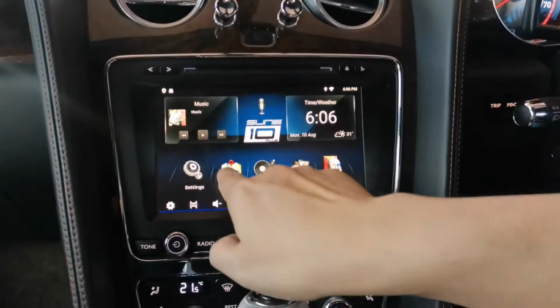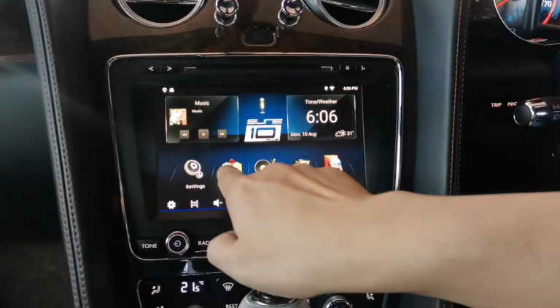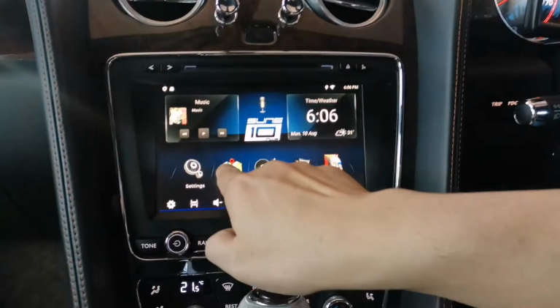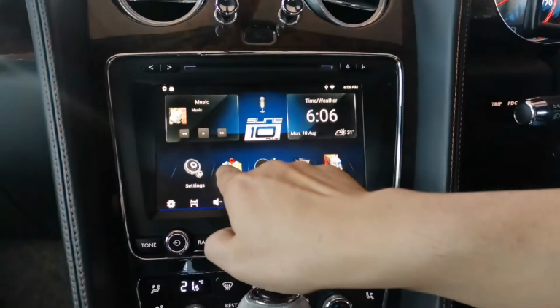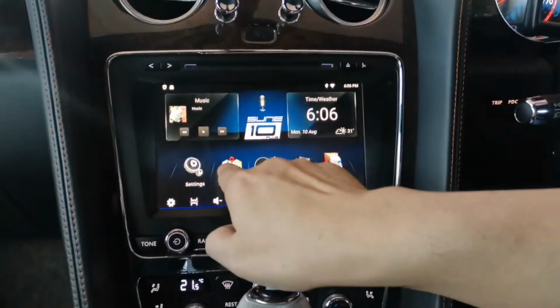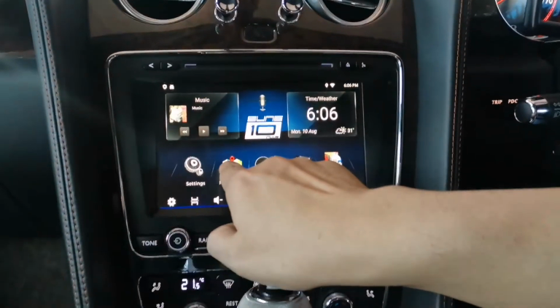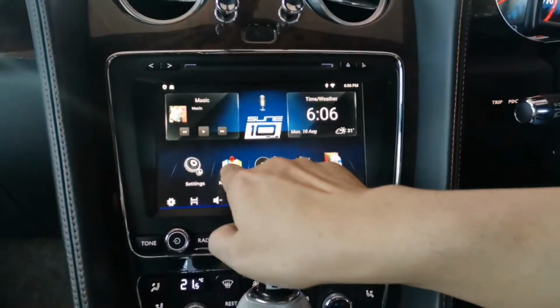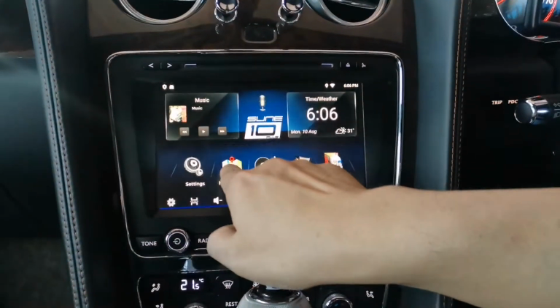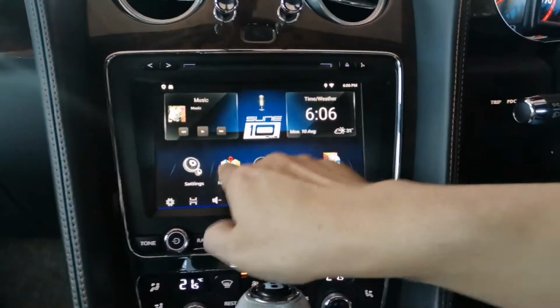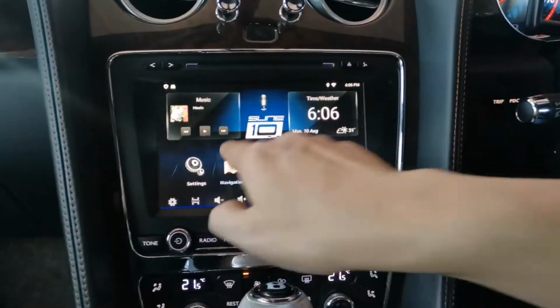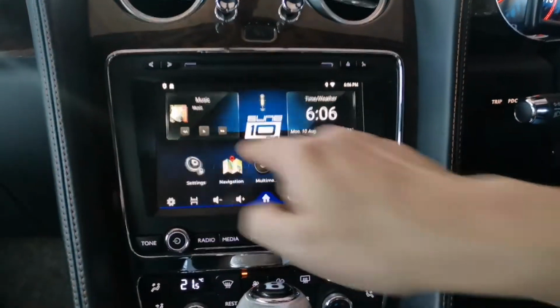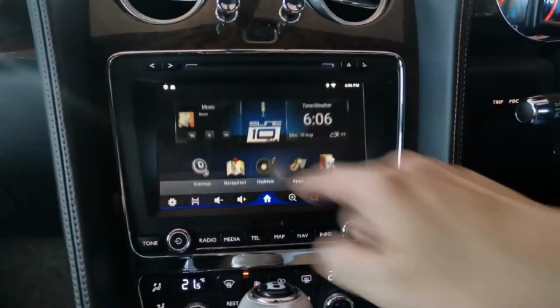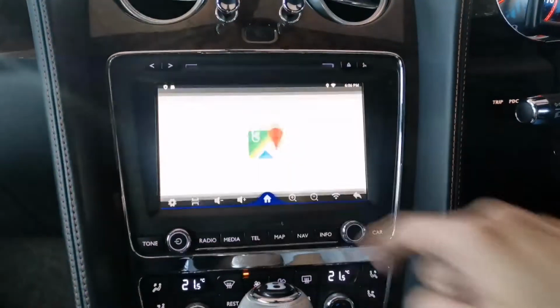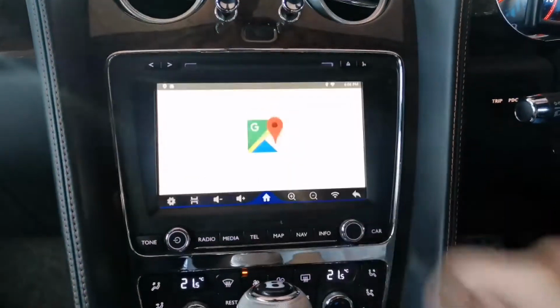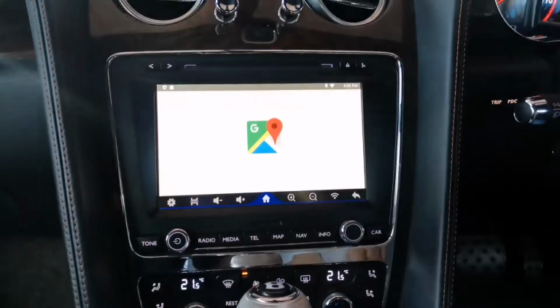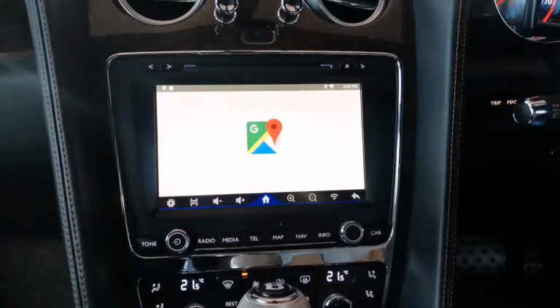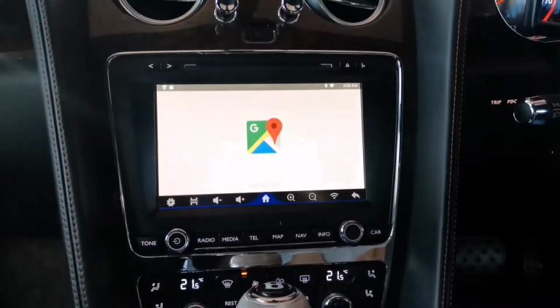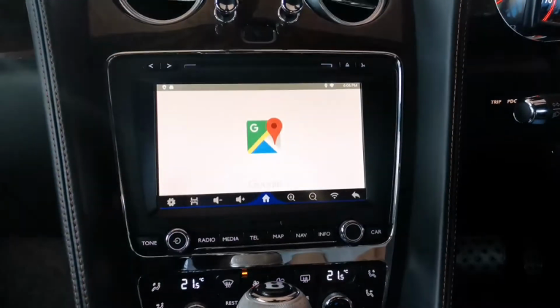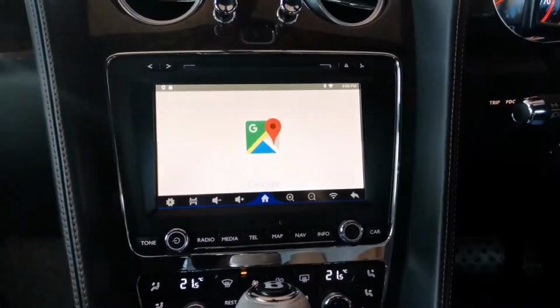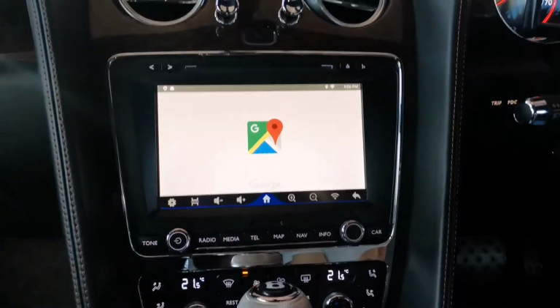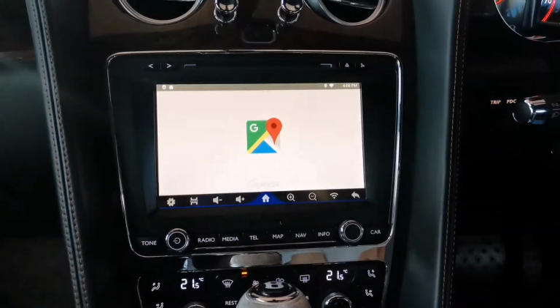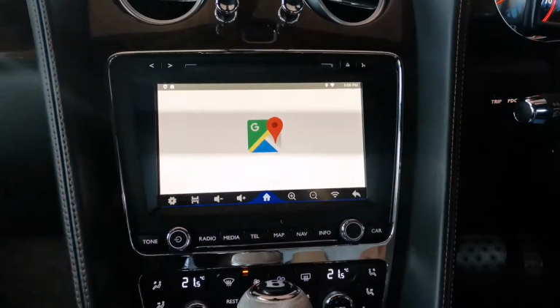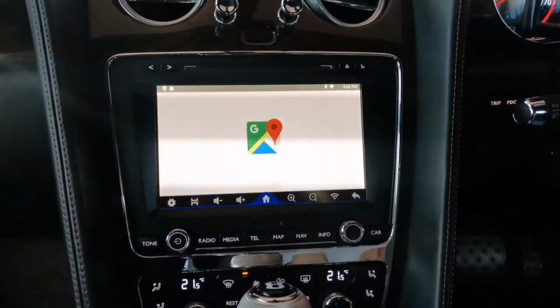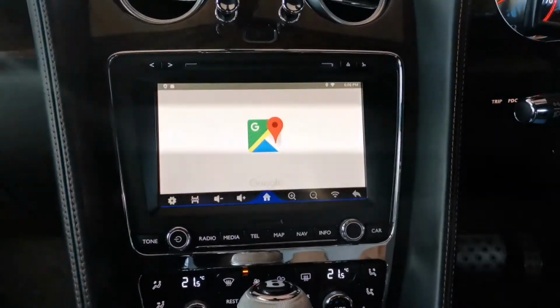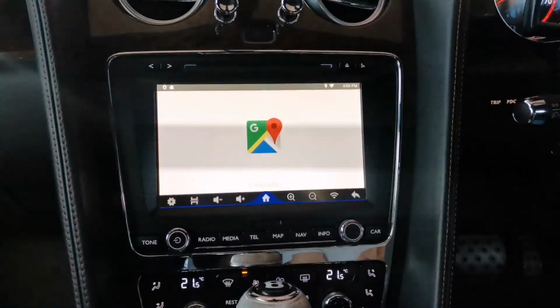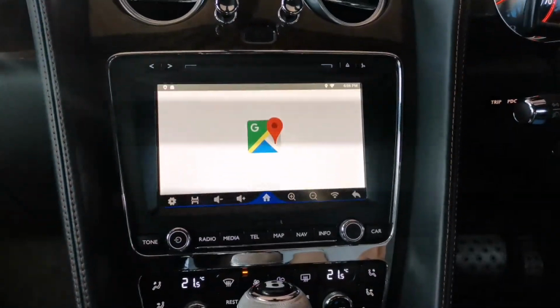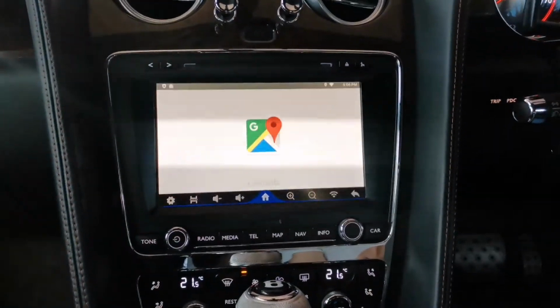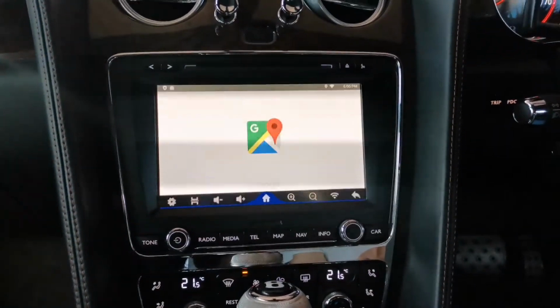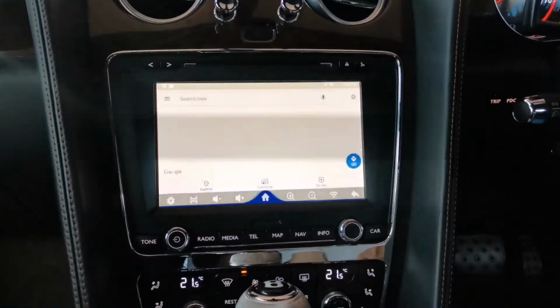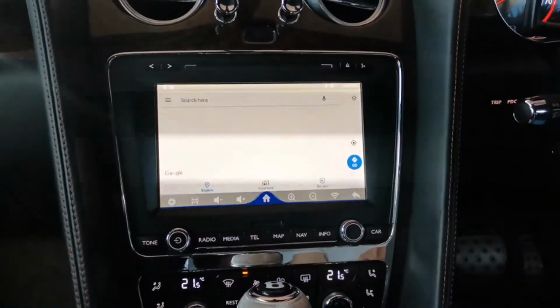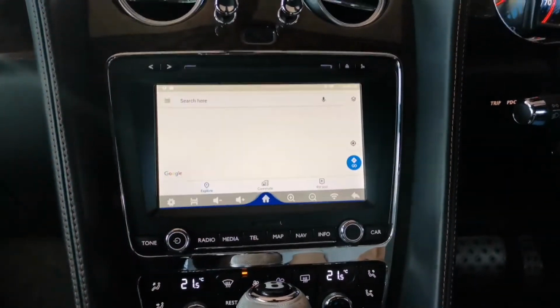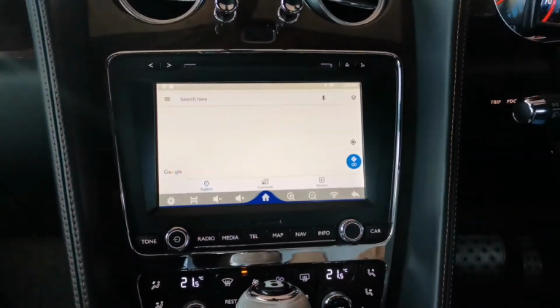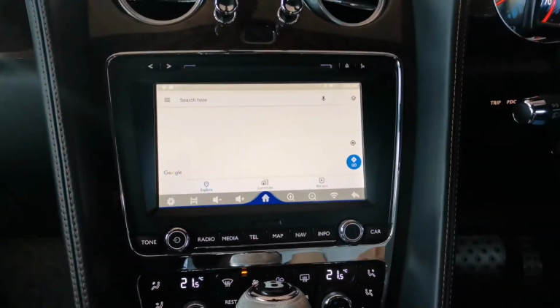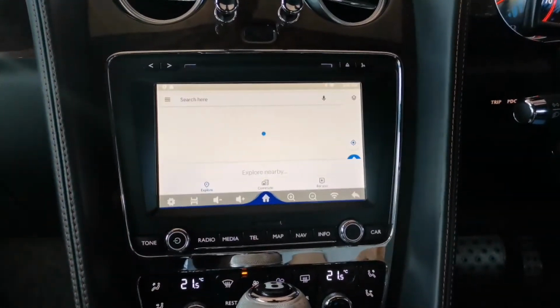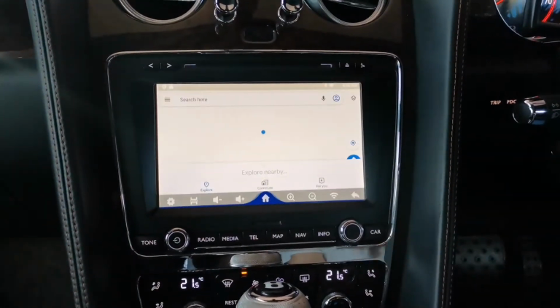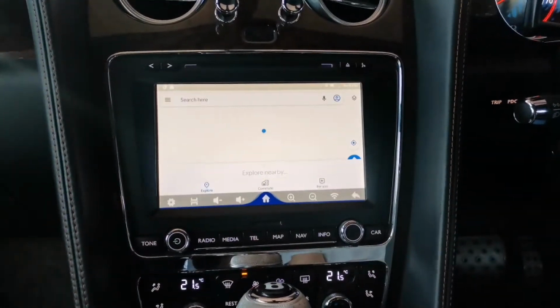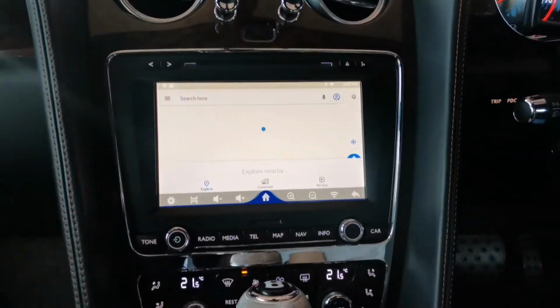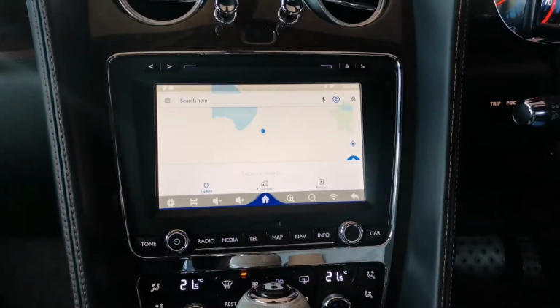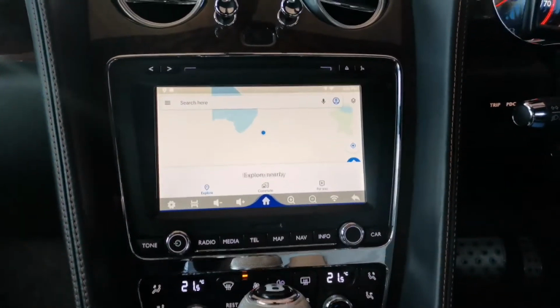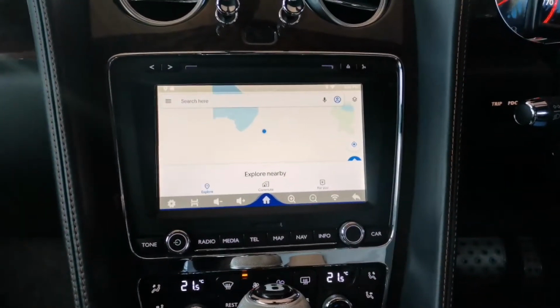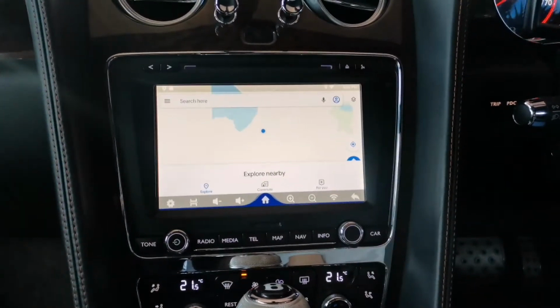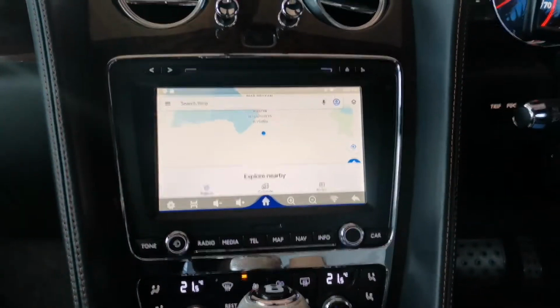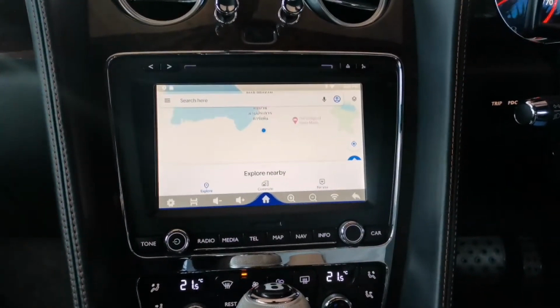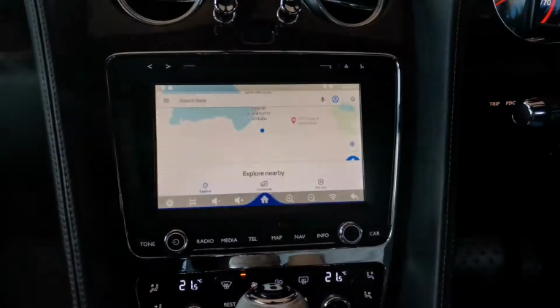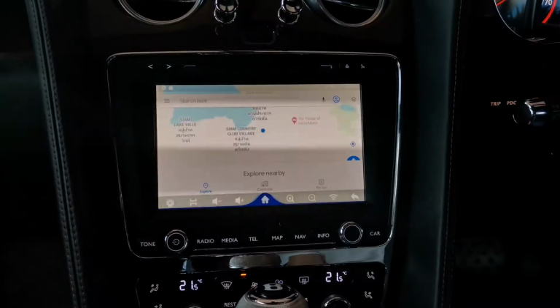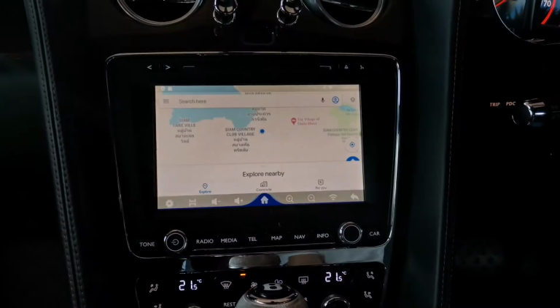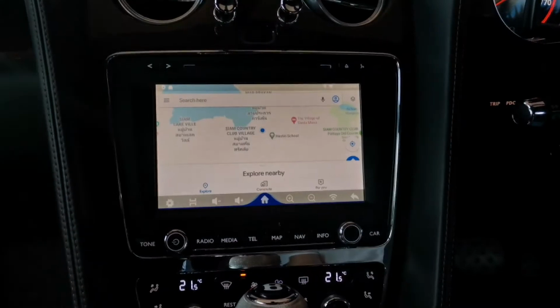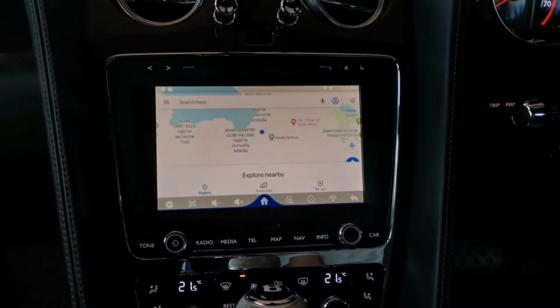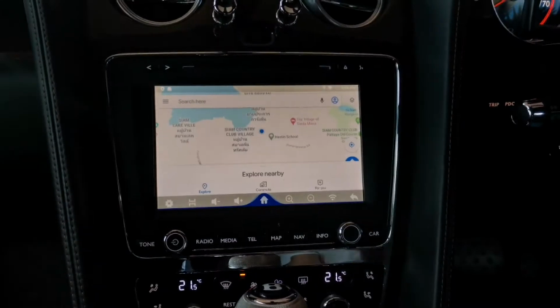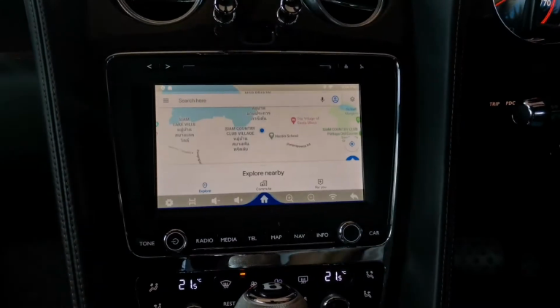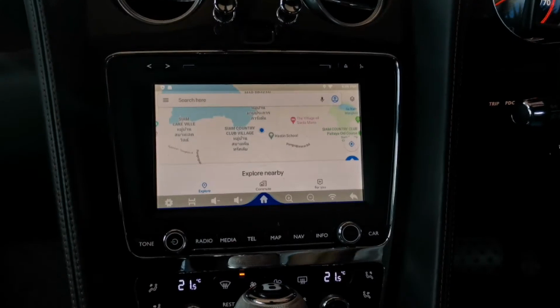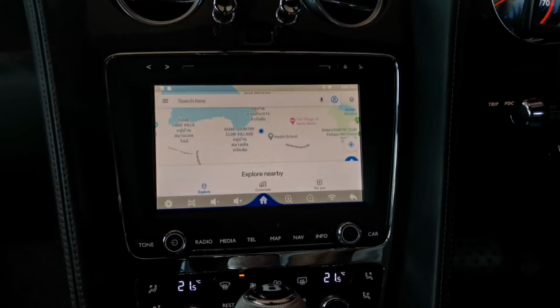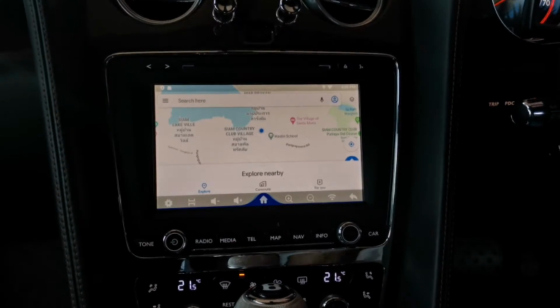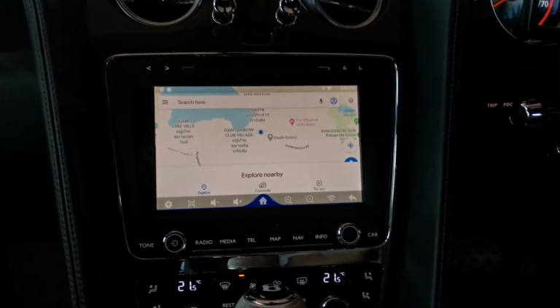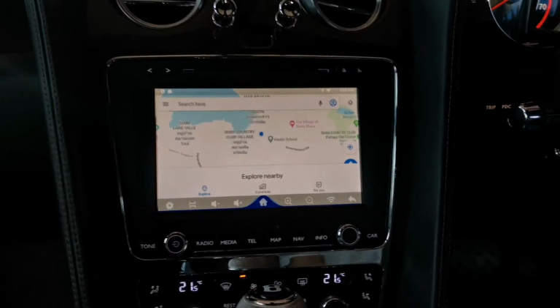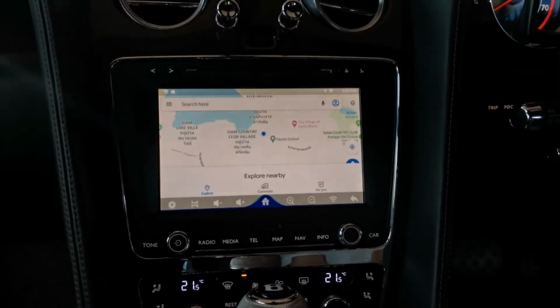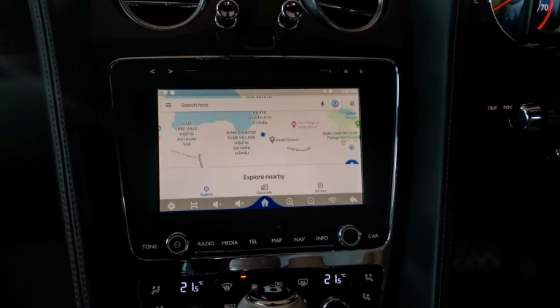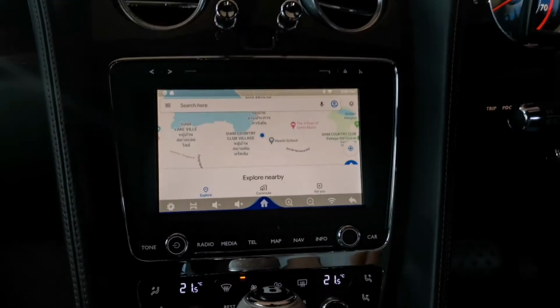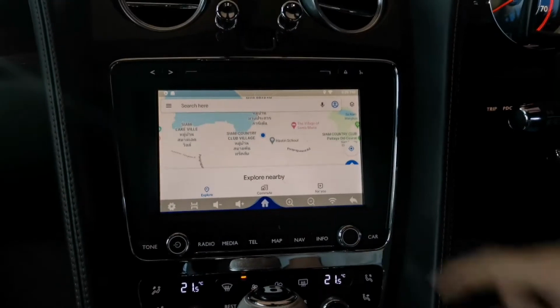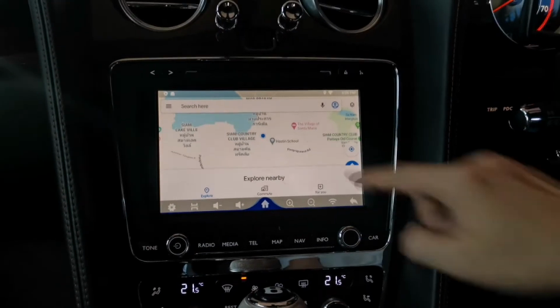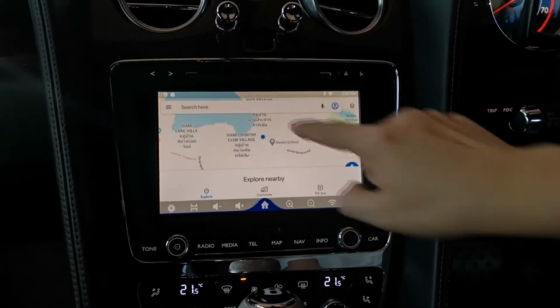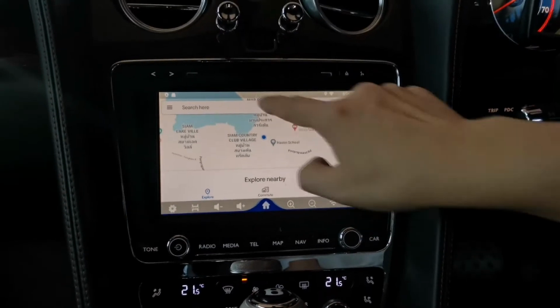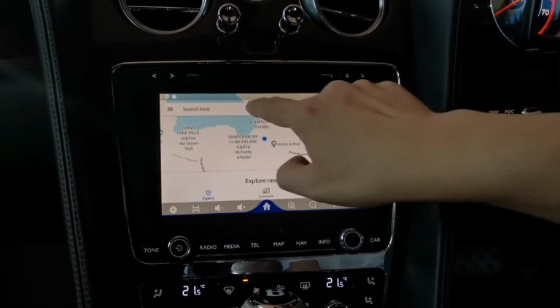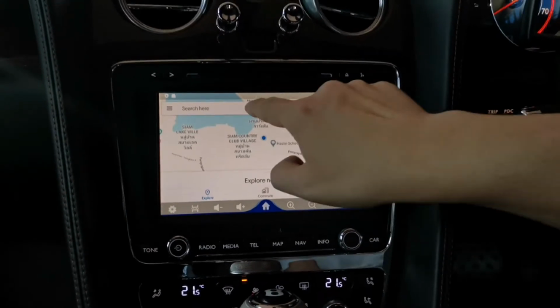And you have navigation — online navigation. It's Google Maps.